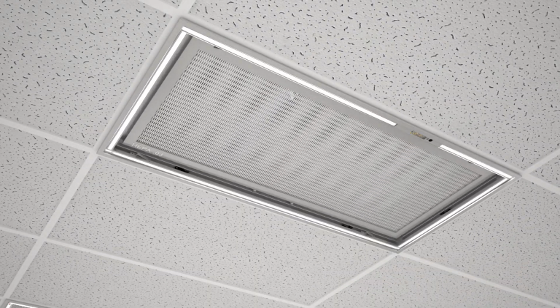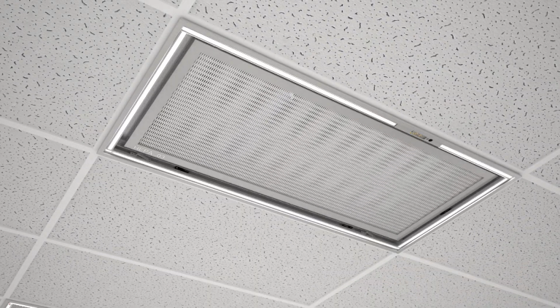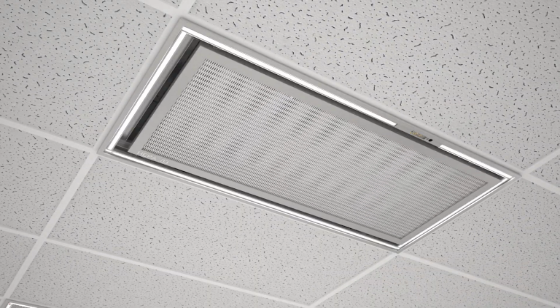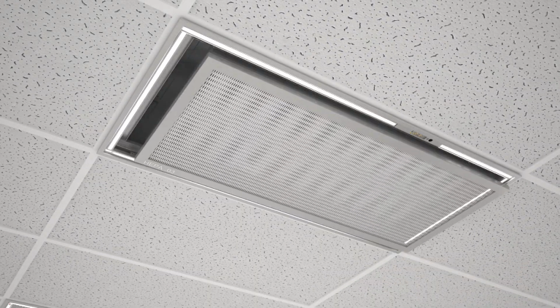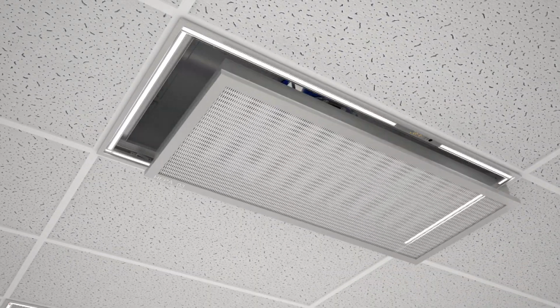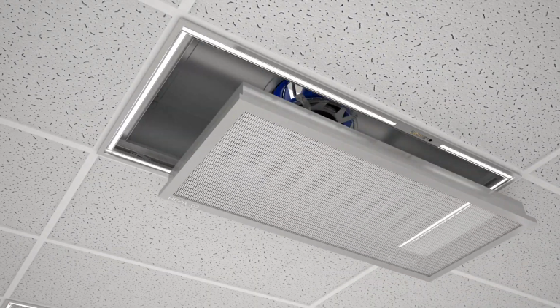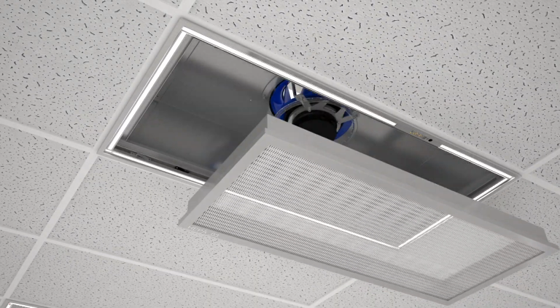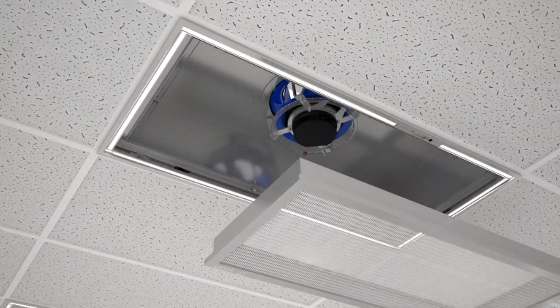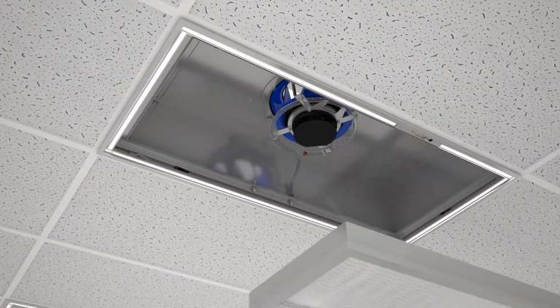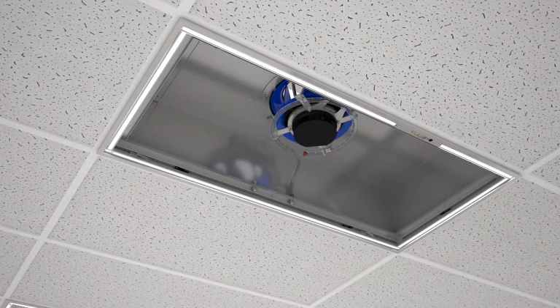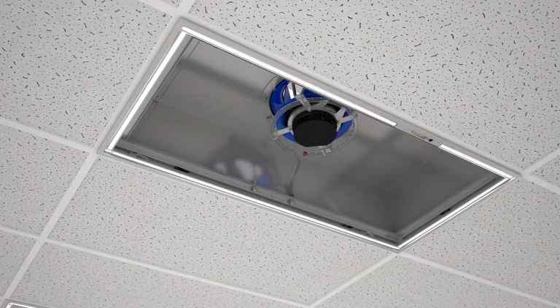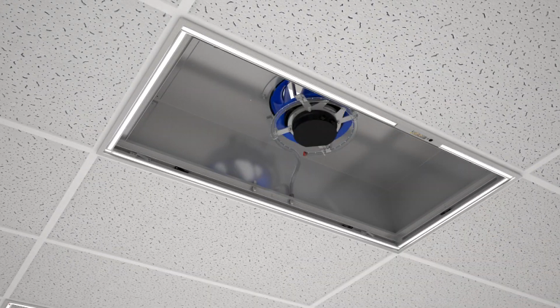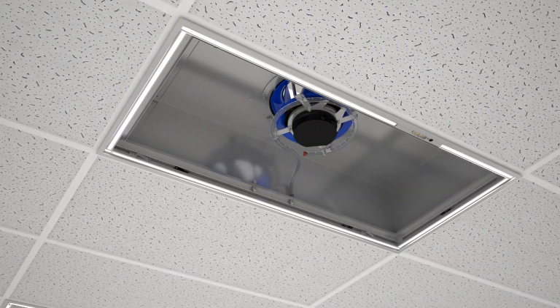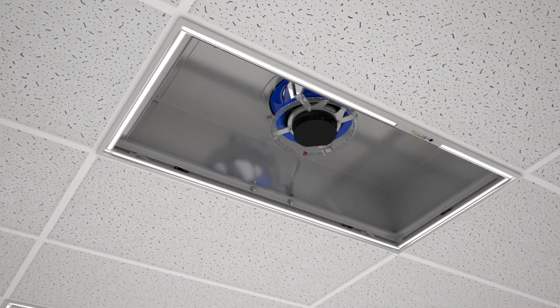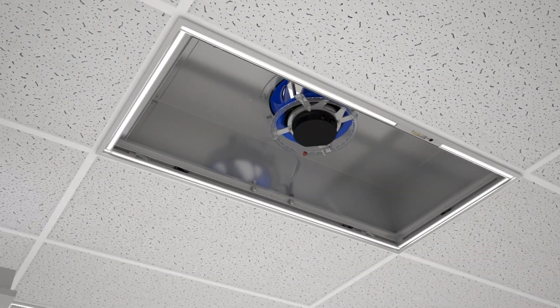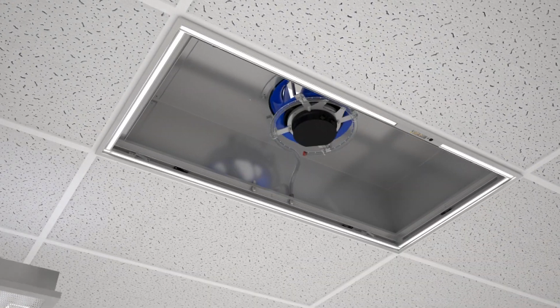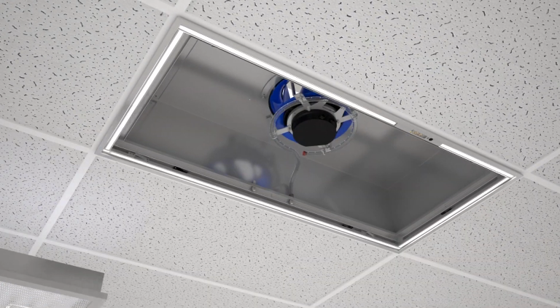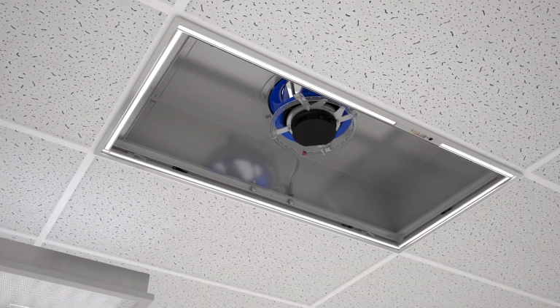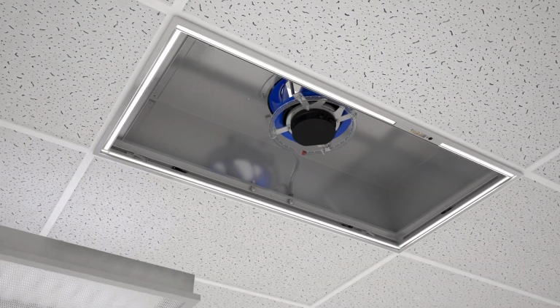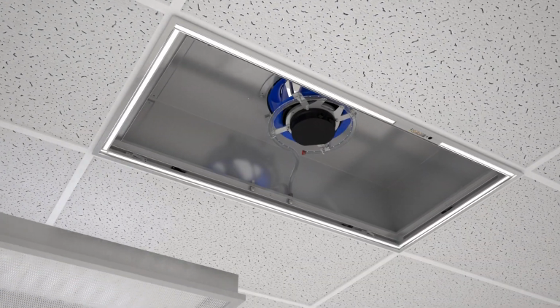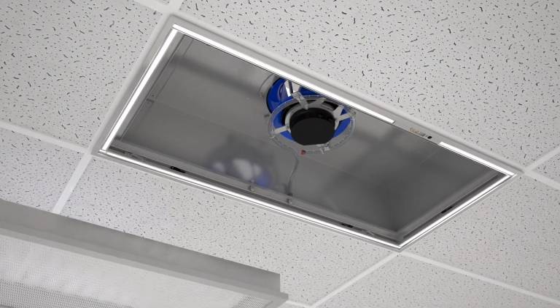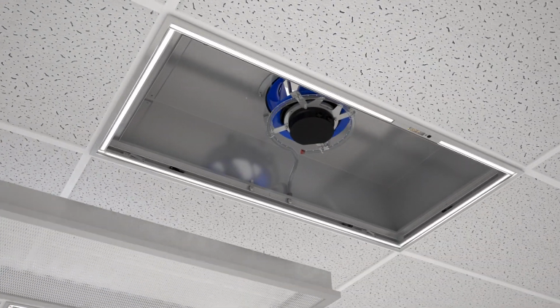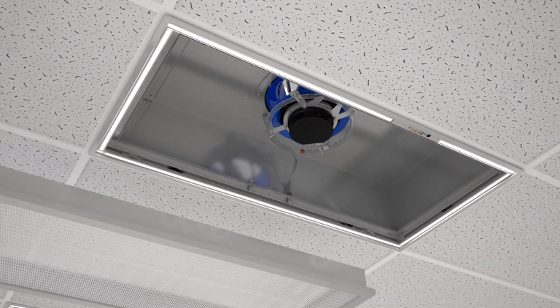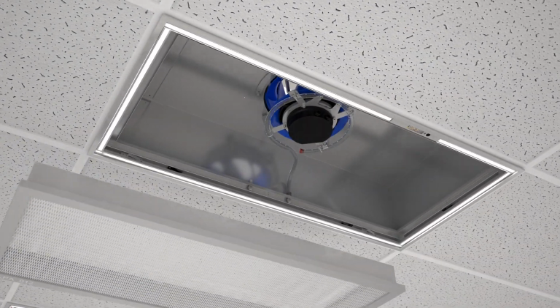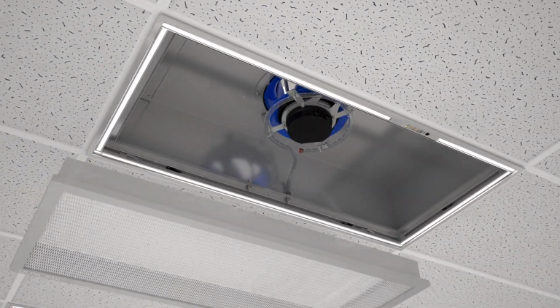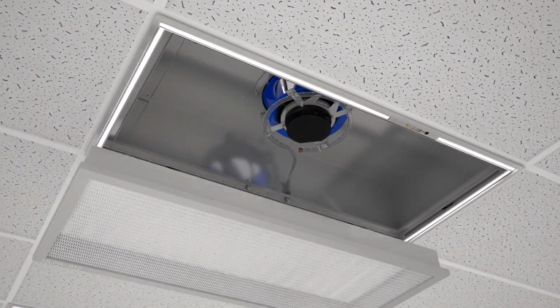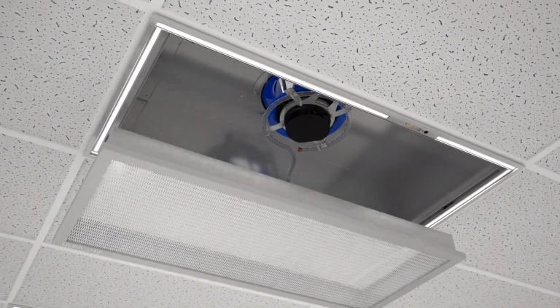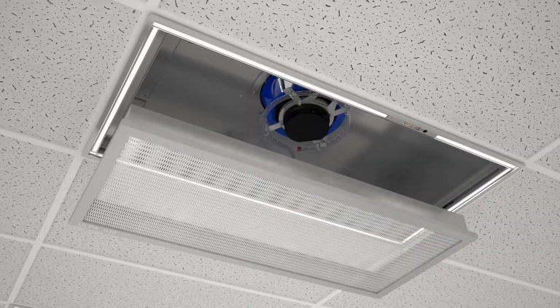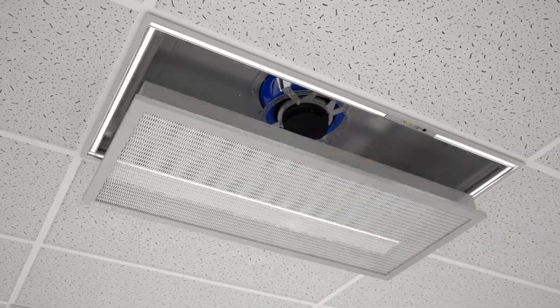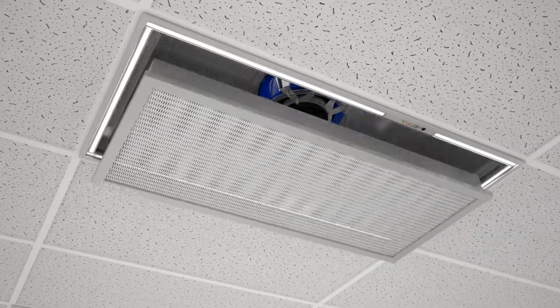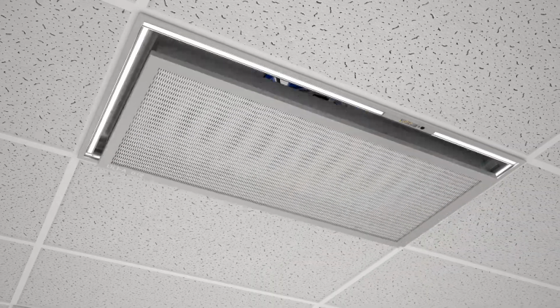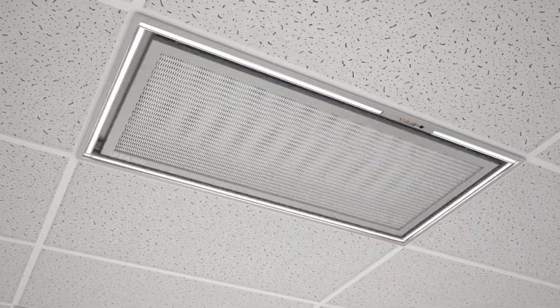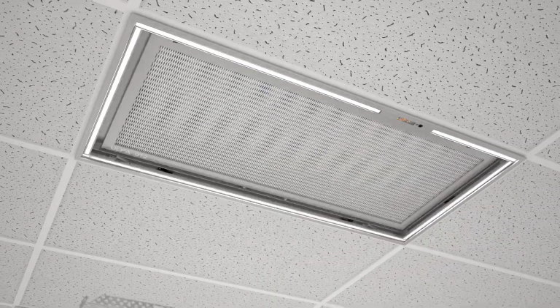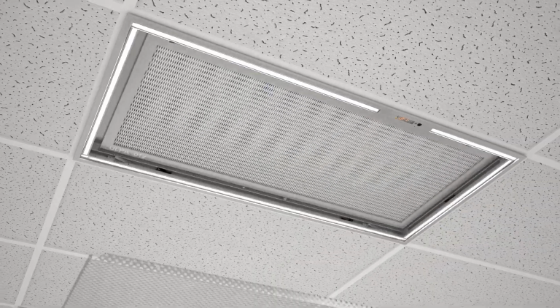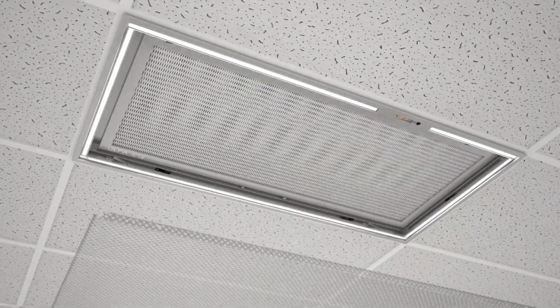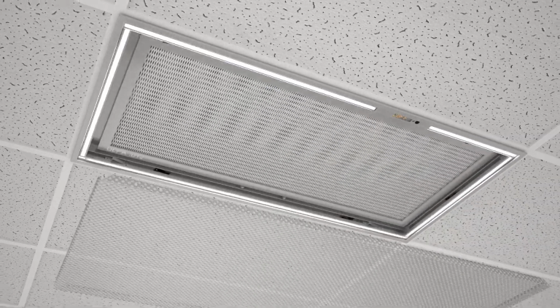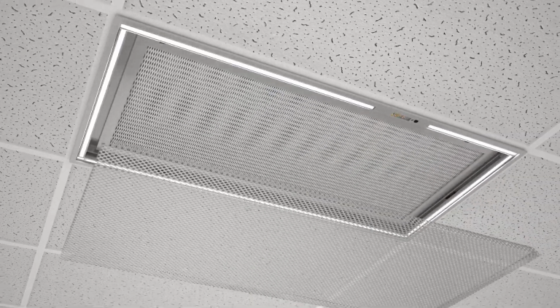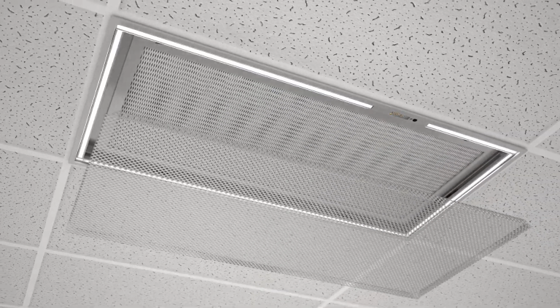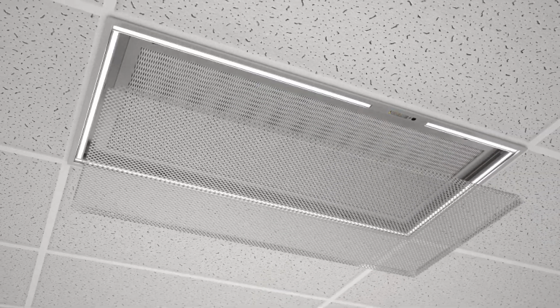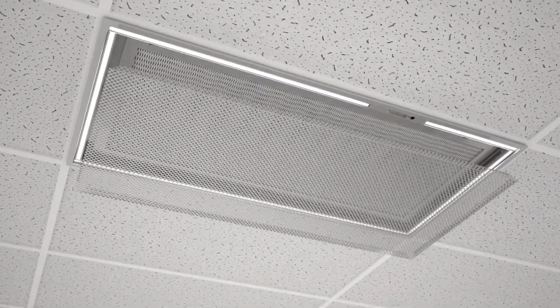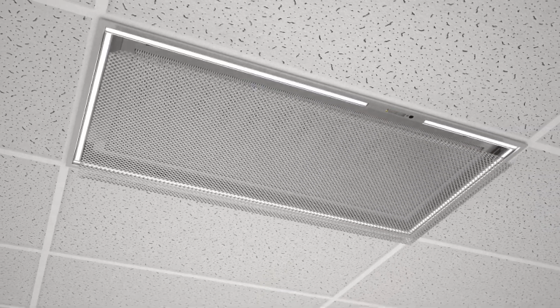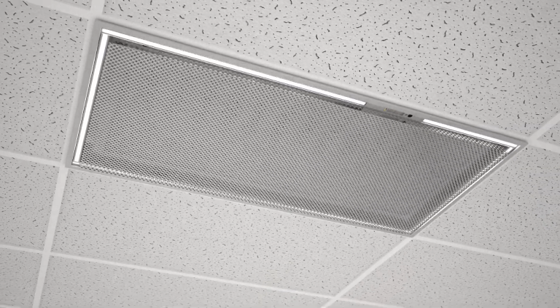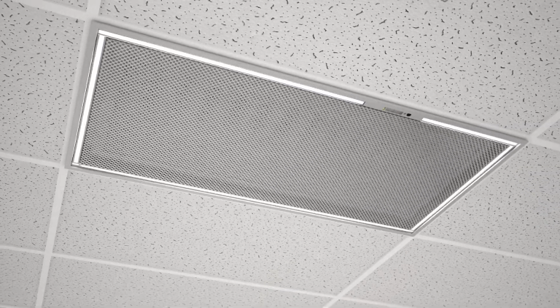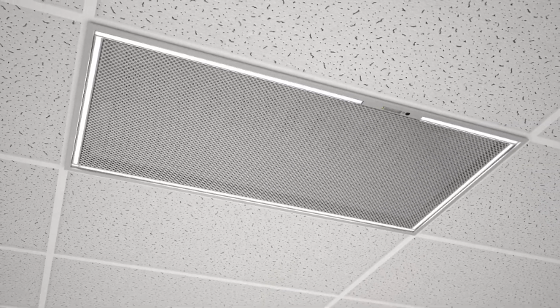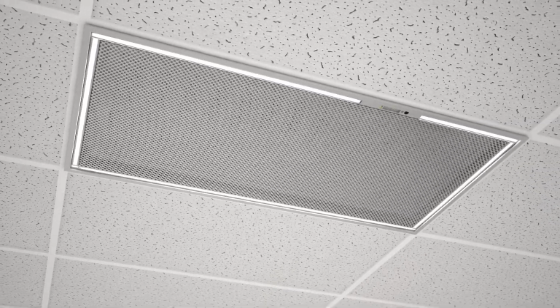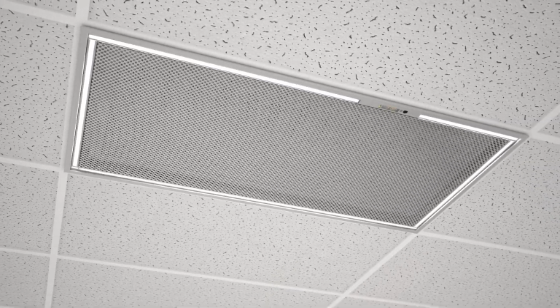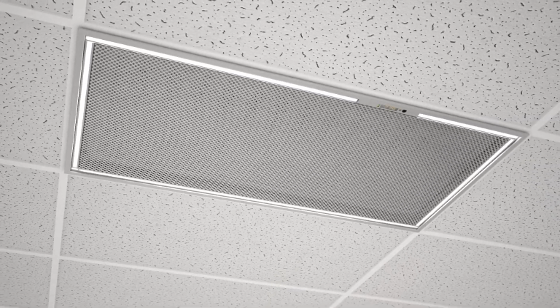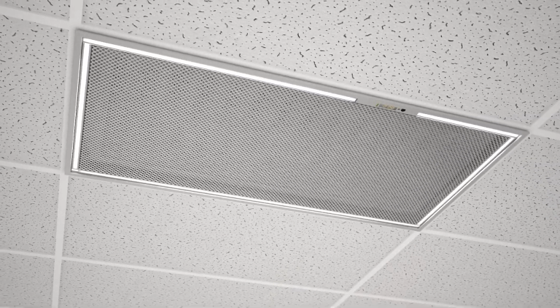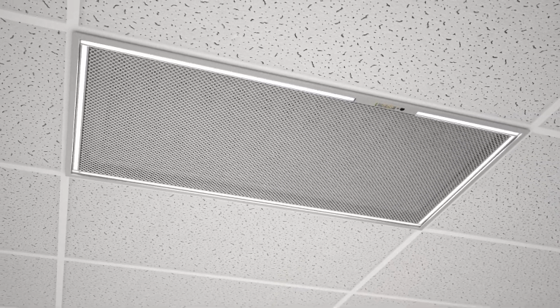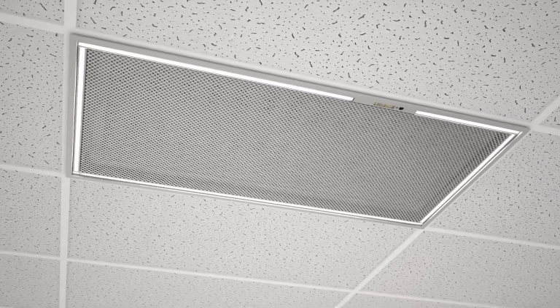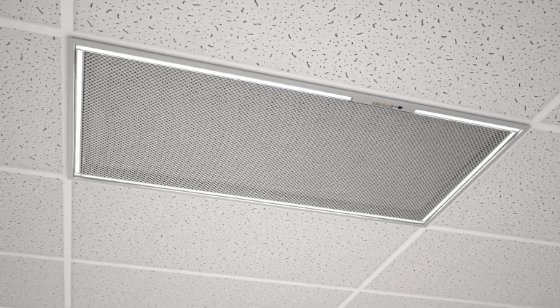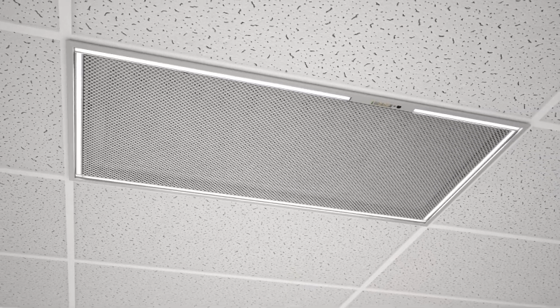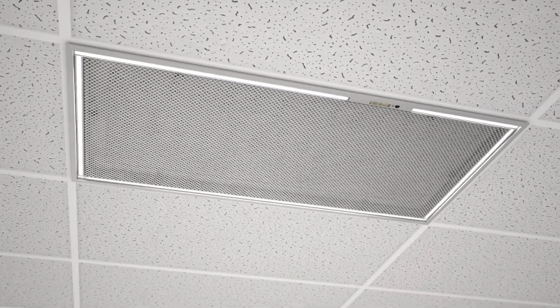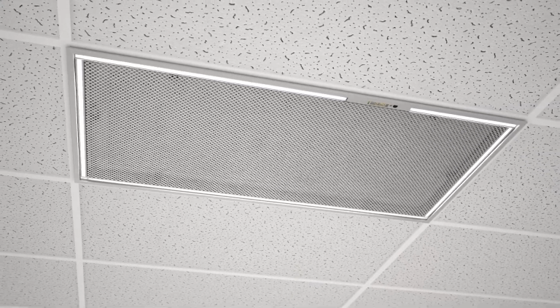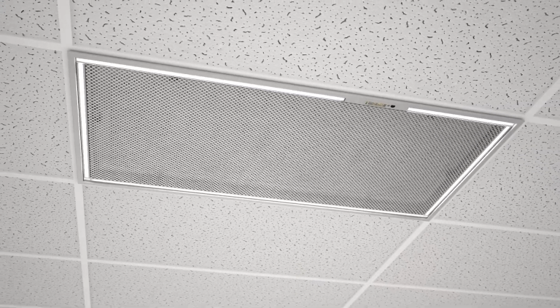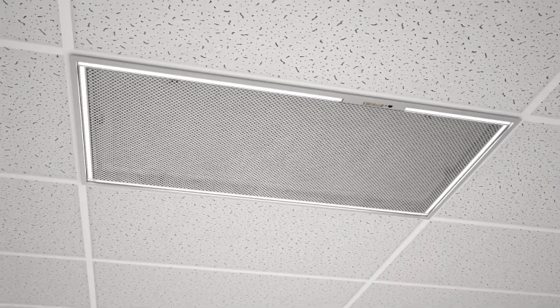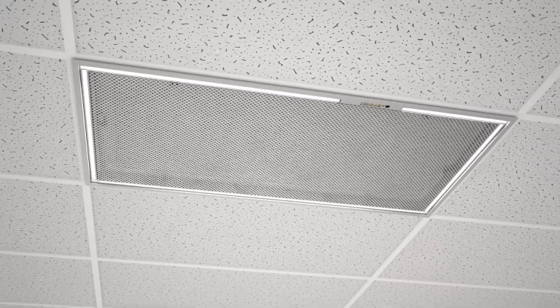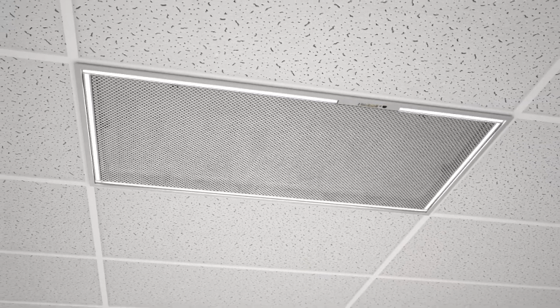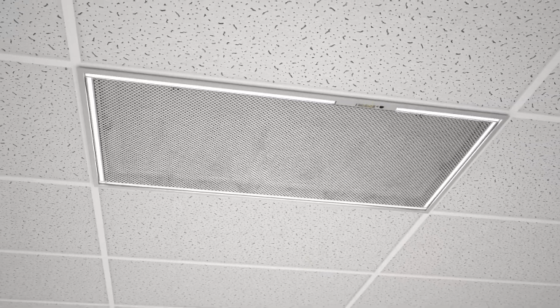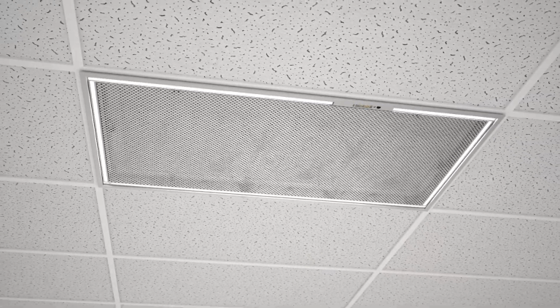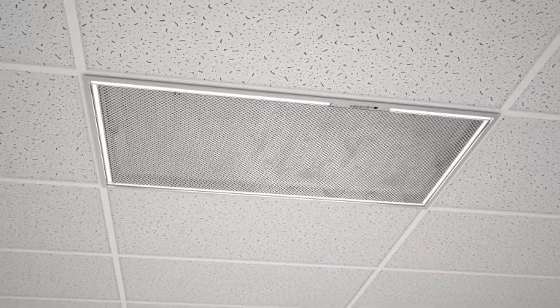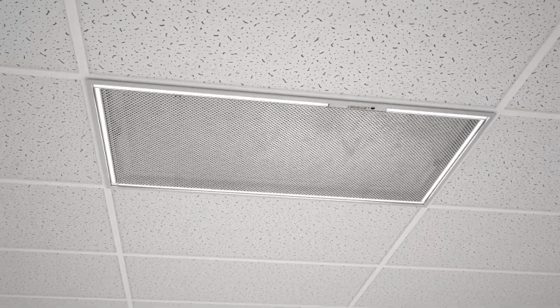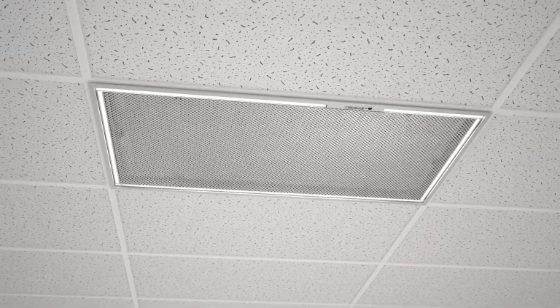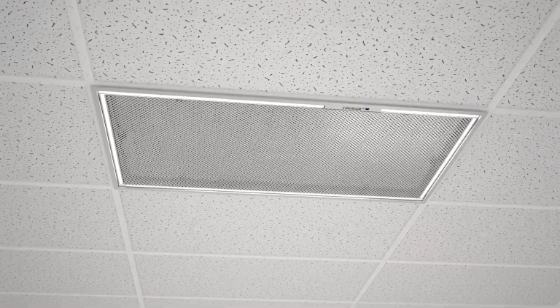For greater filtering power, use the Ultra filter, which filters down to 0.12 microns.